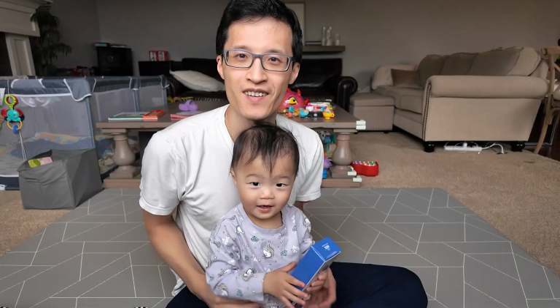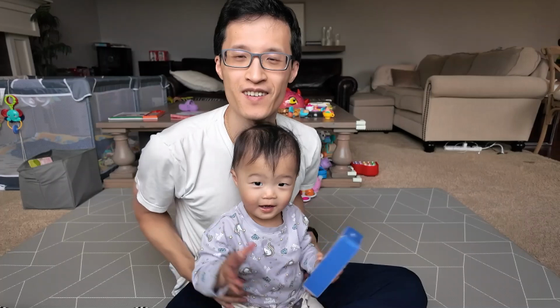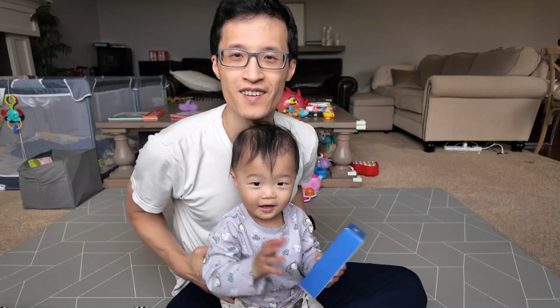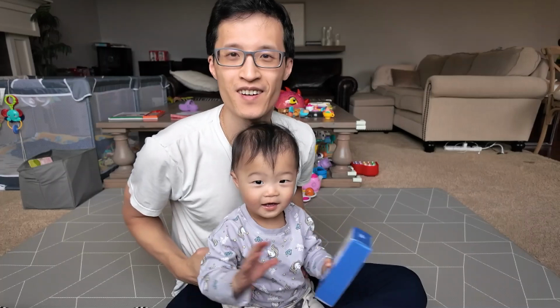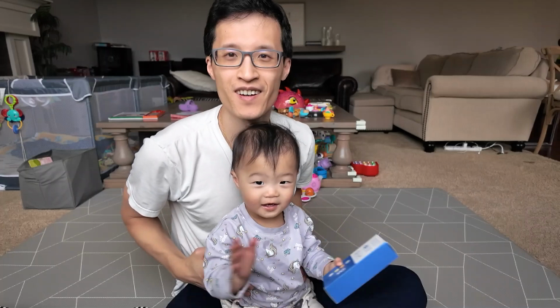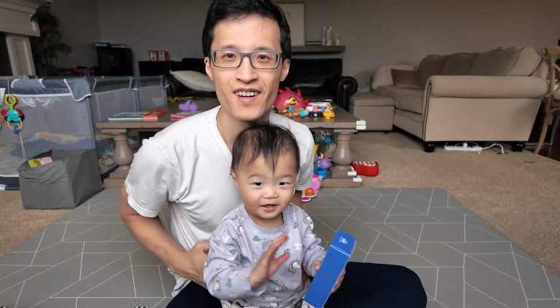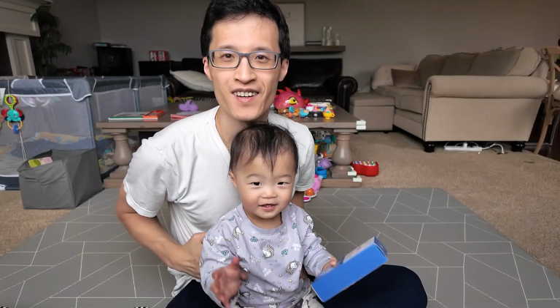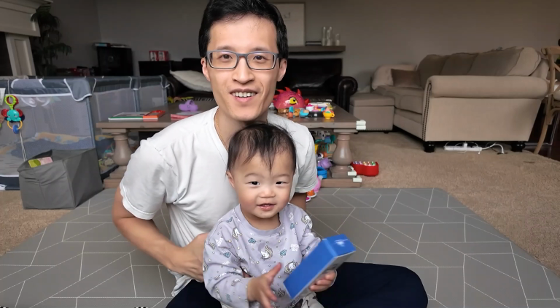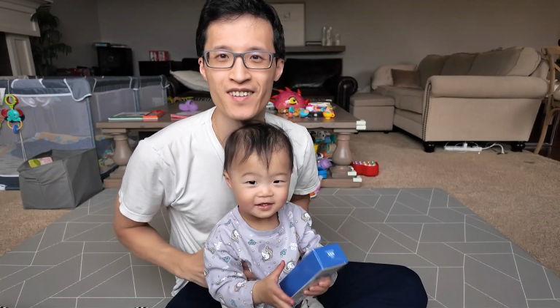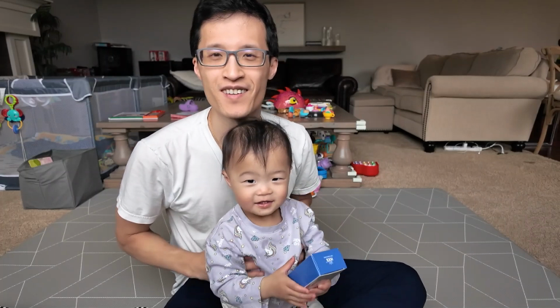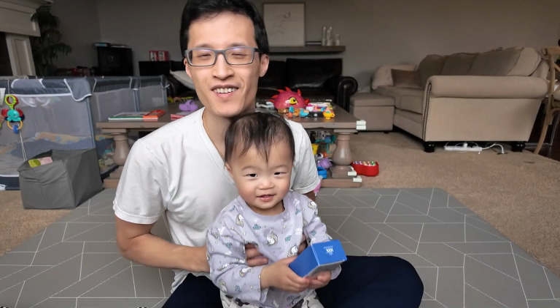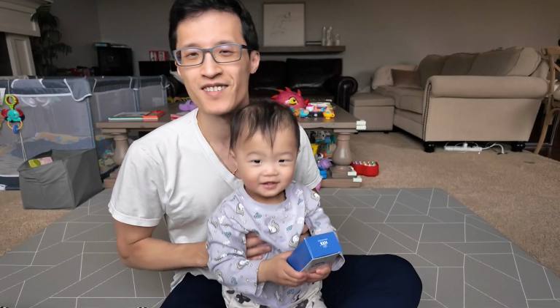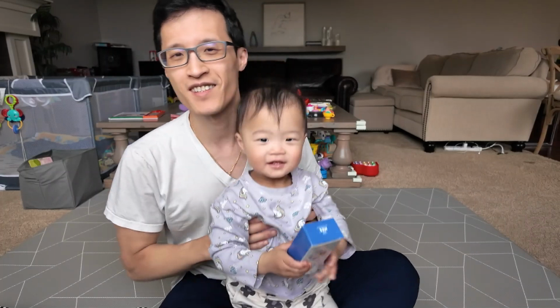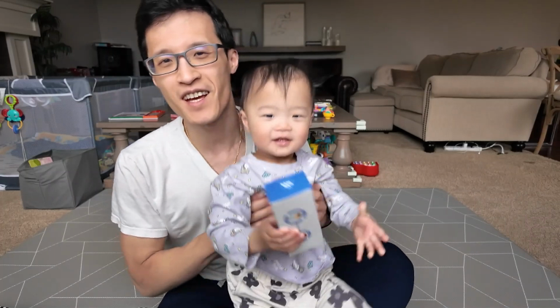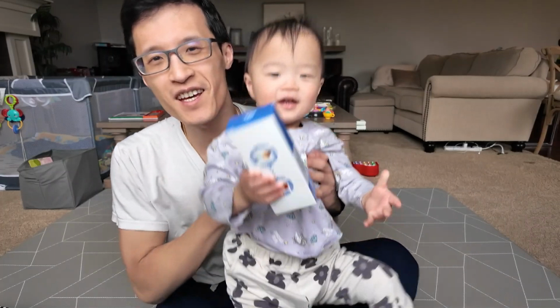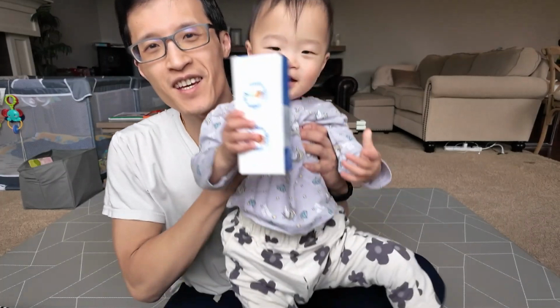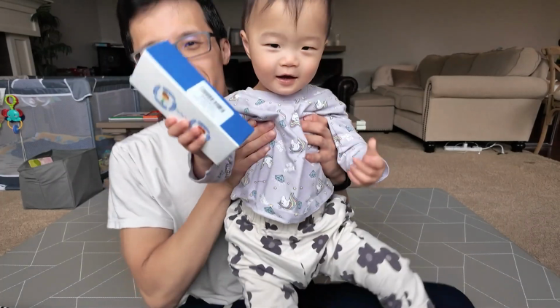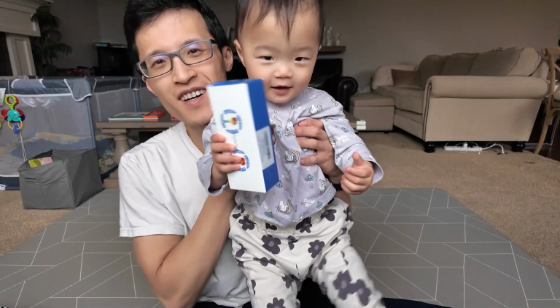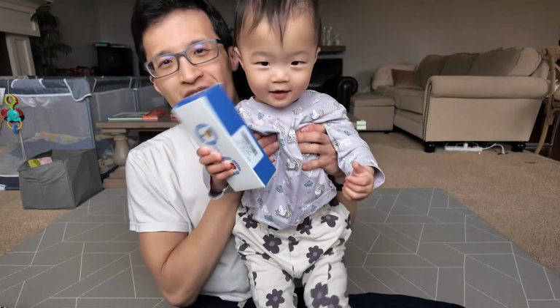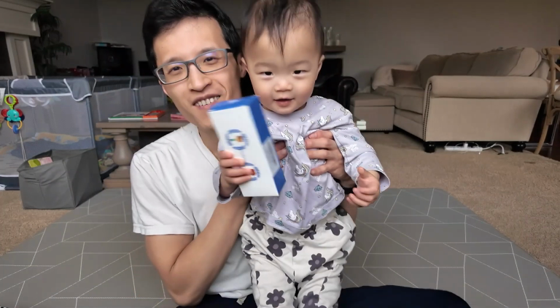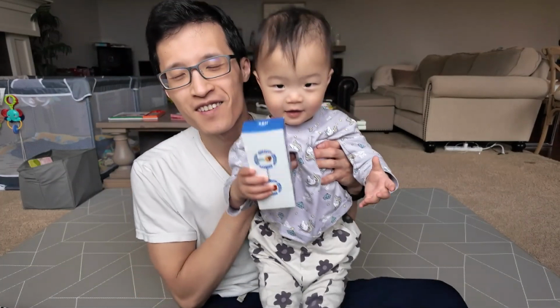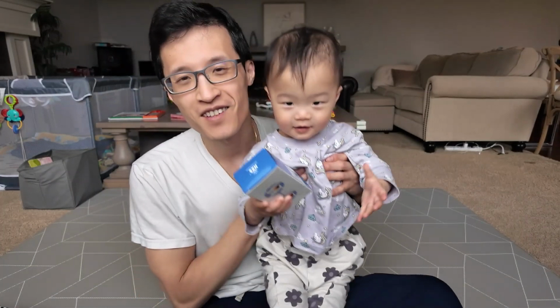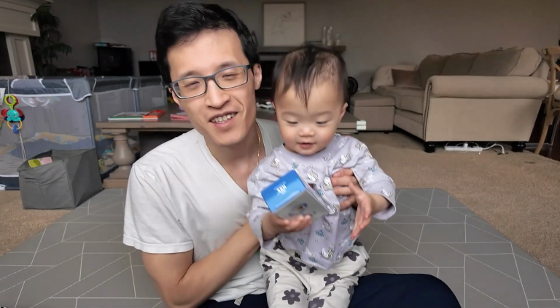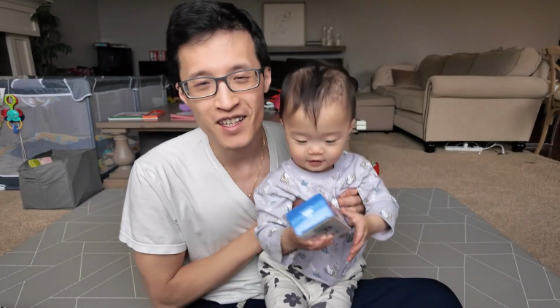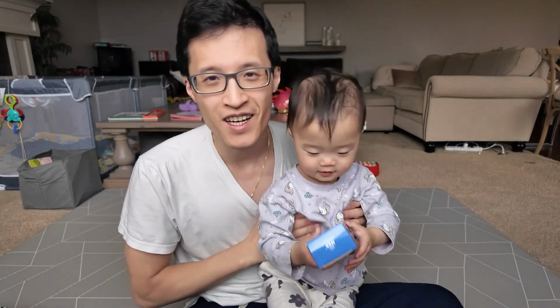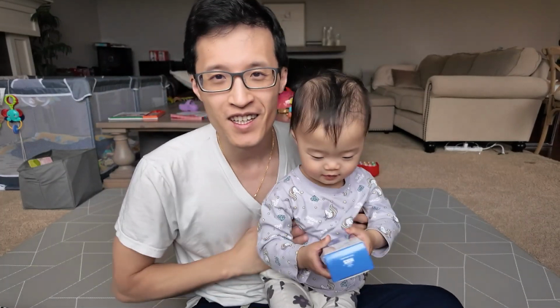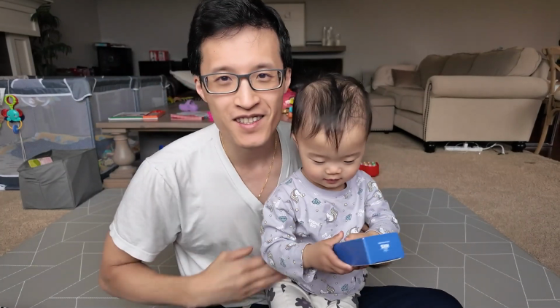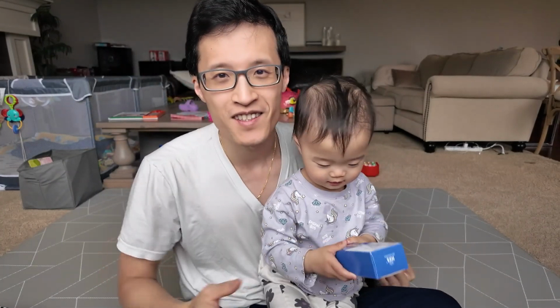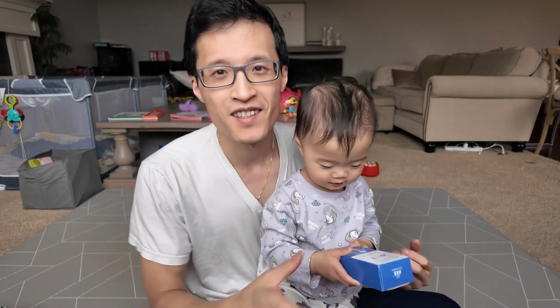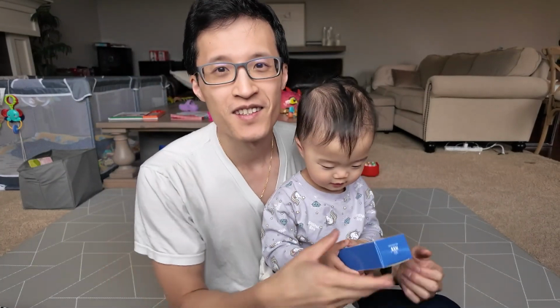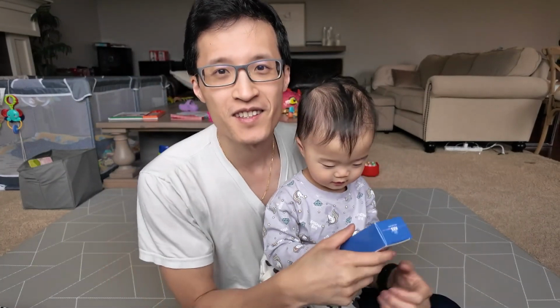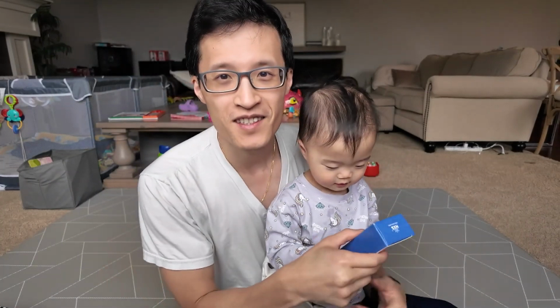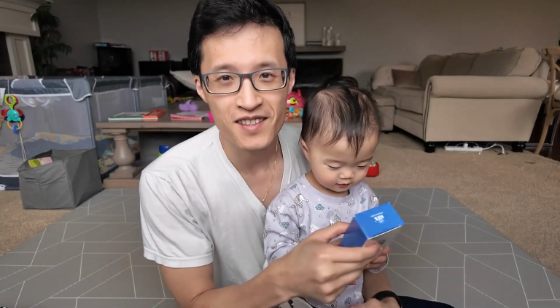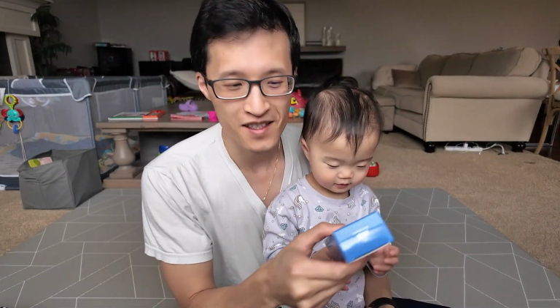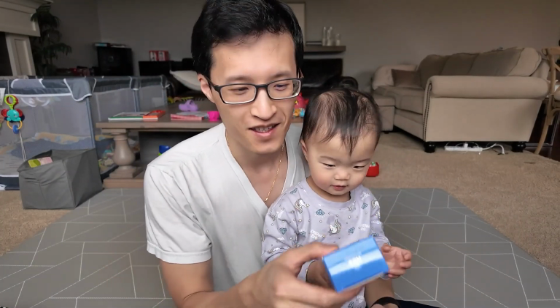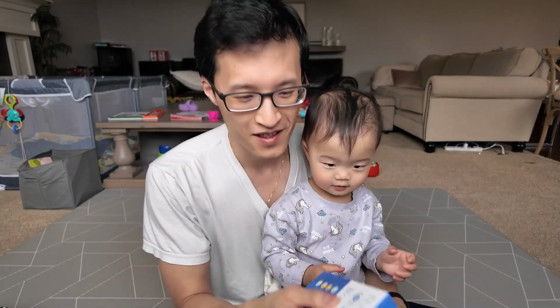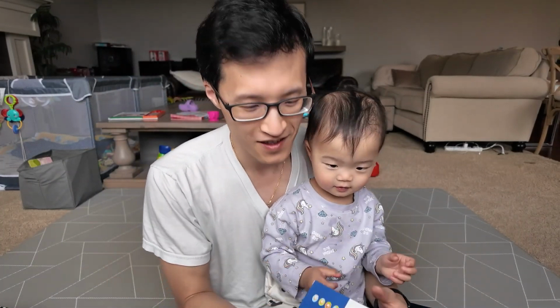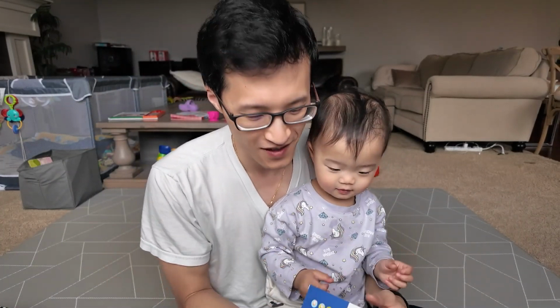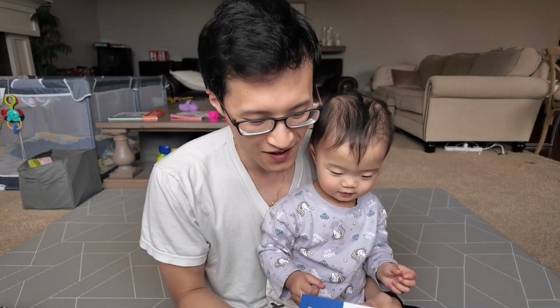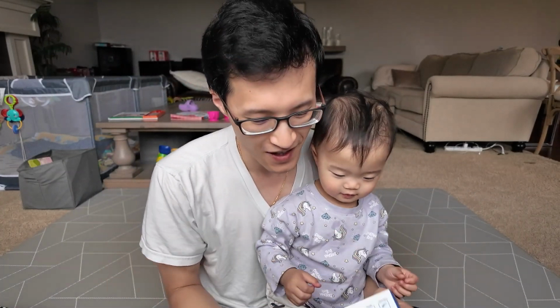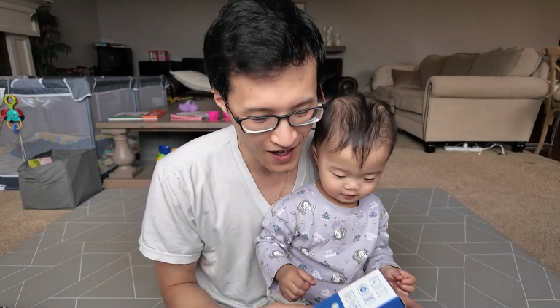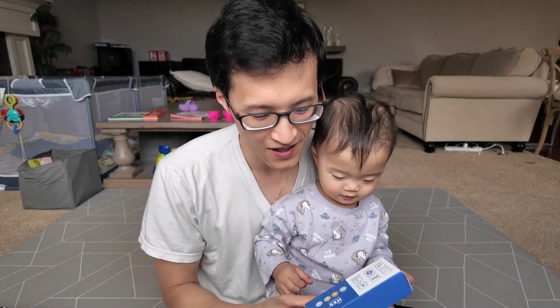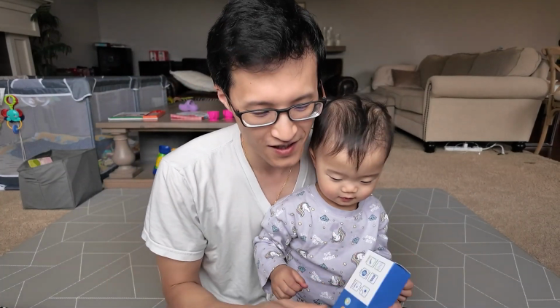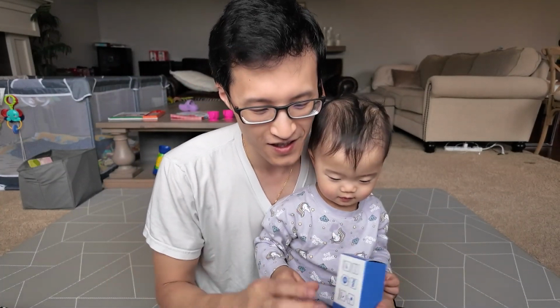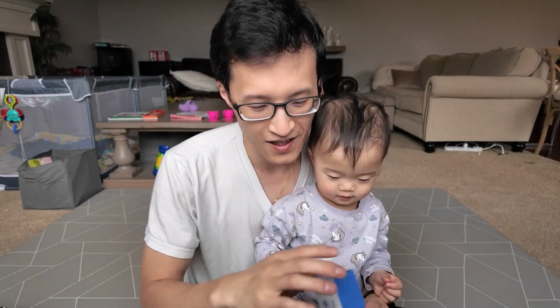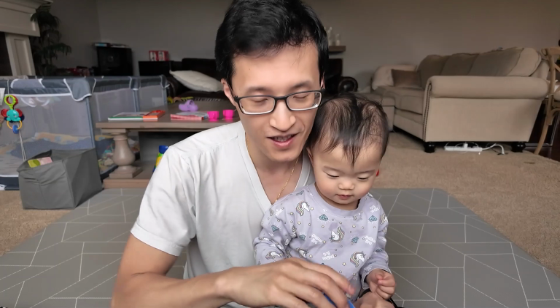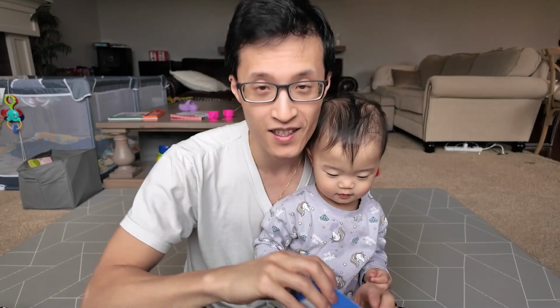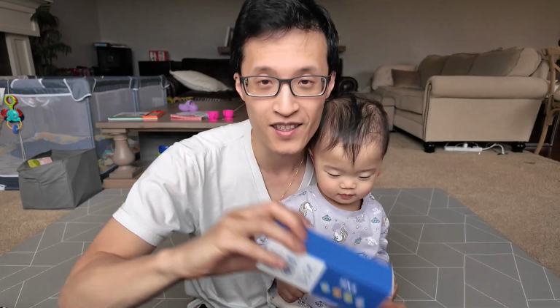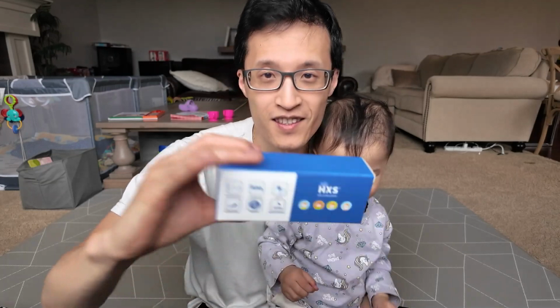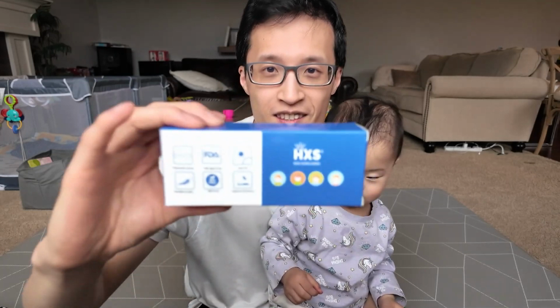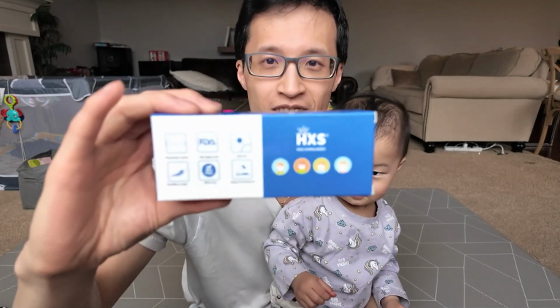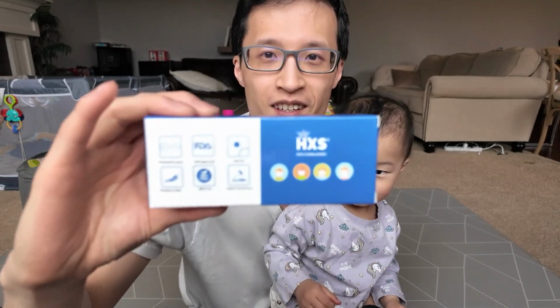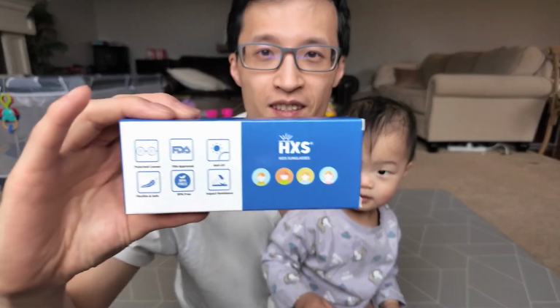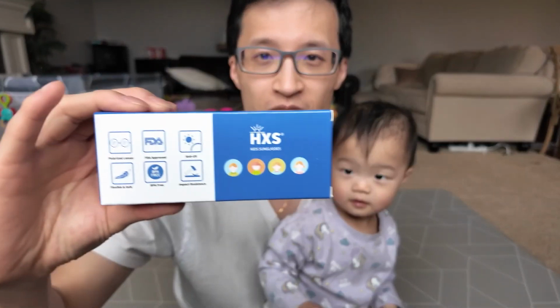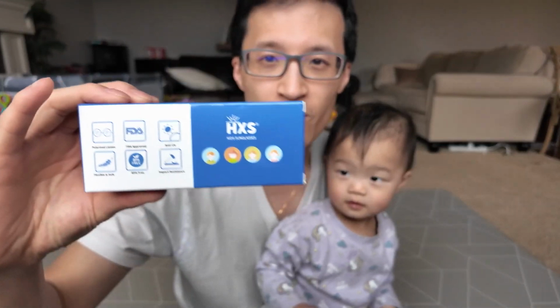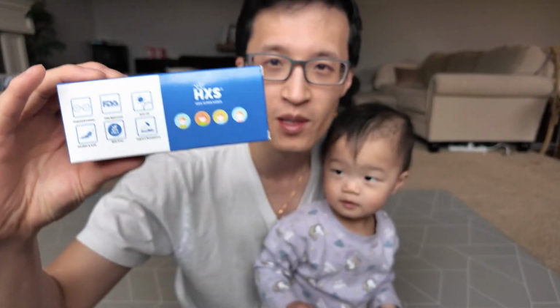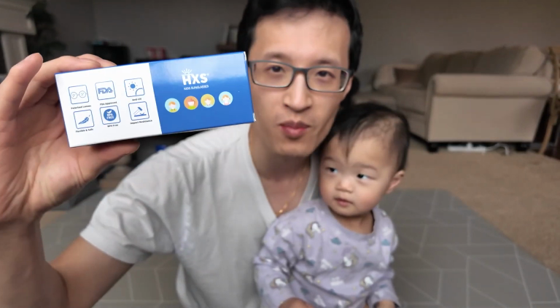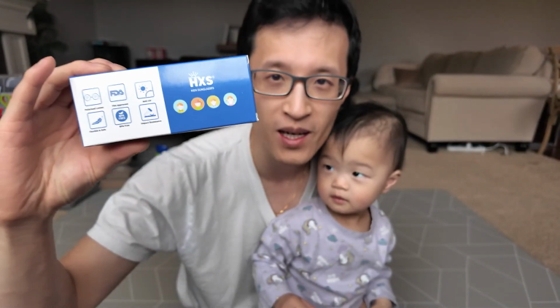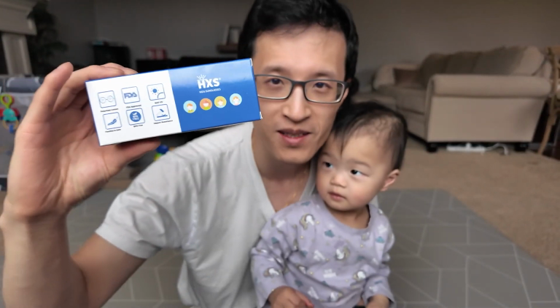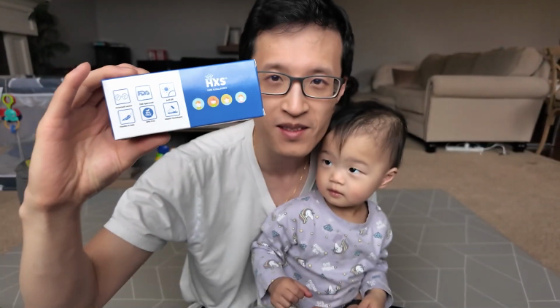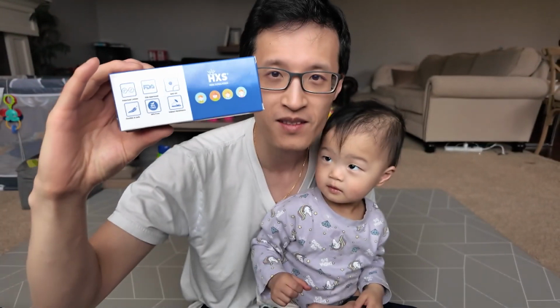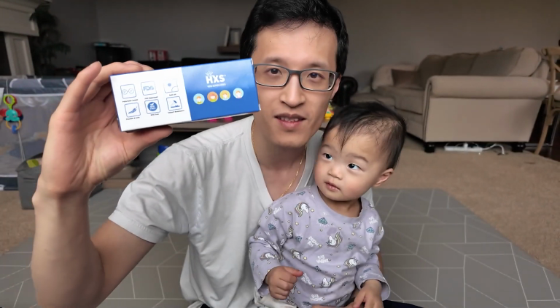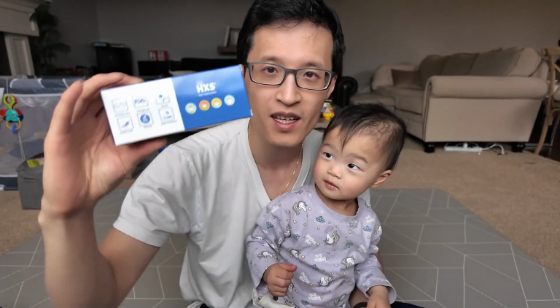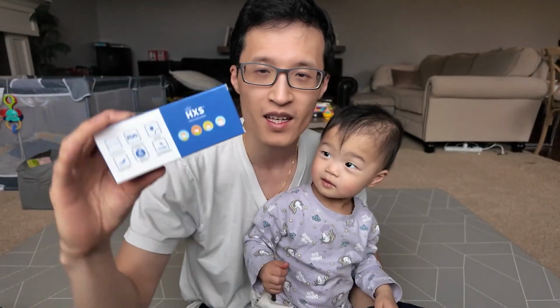Hi. Today we're looking at these sunglasses. This is what the box looks like.